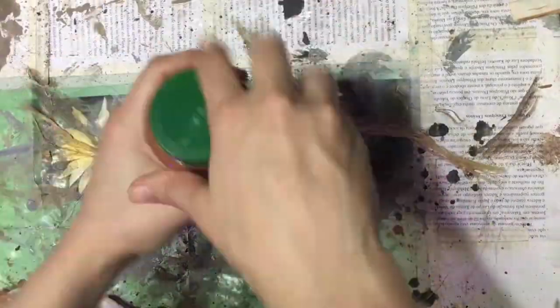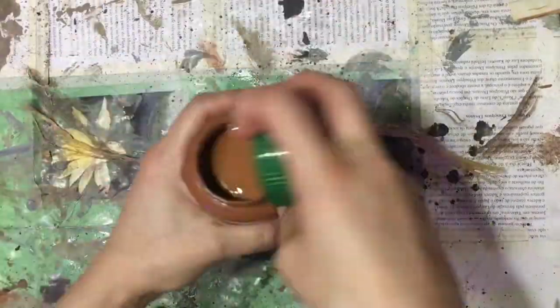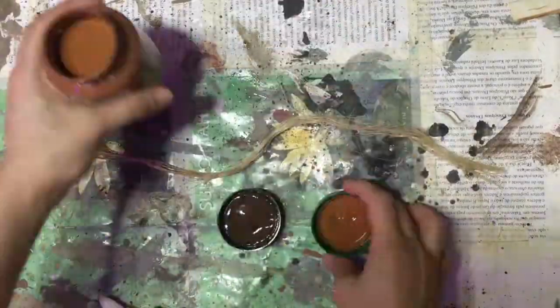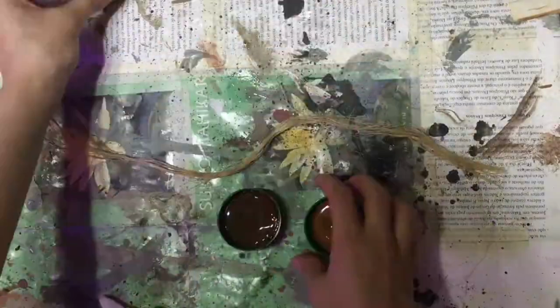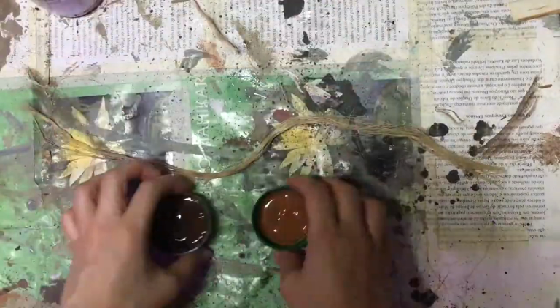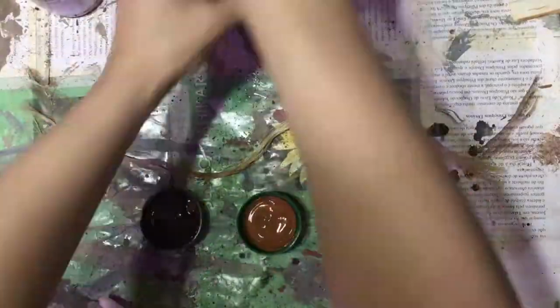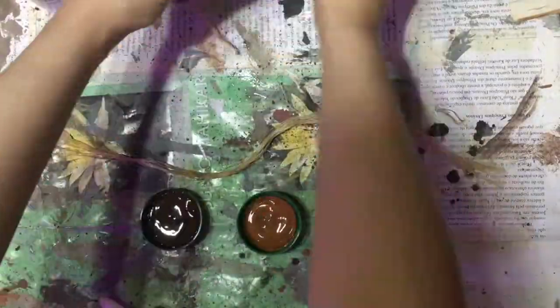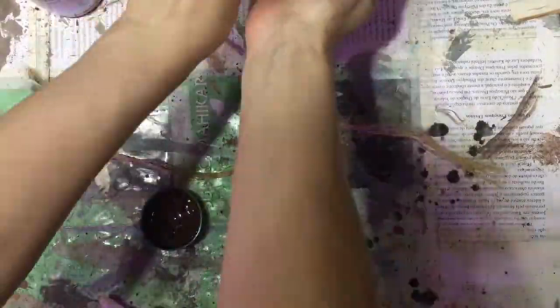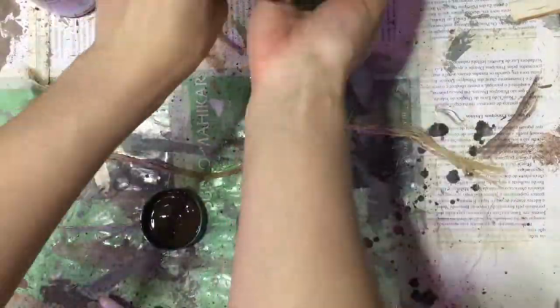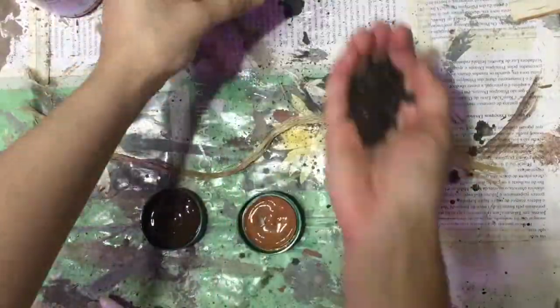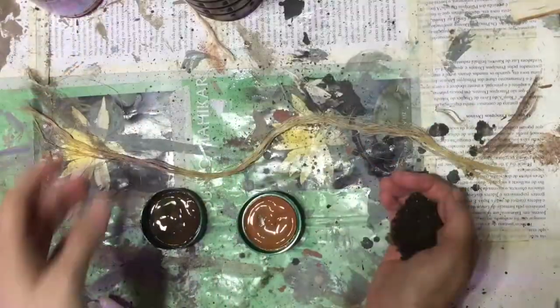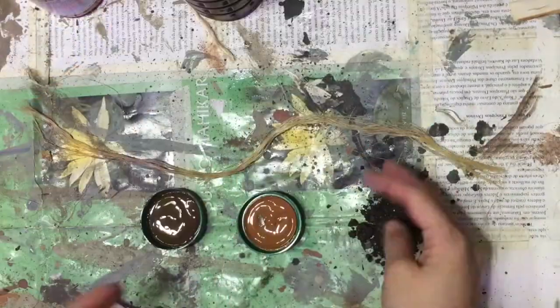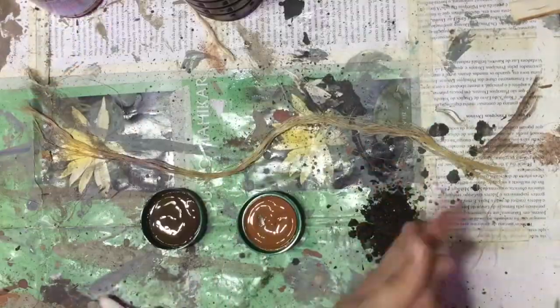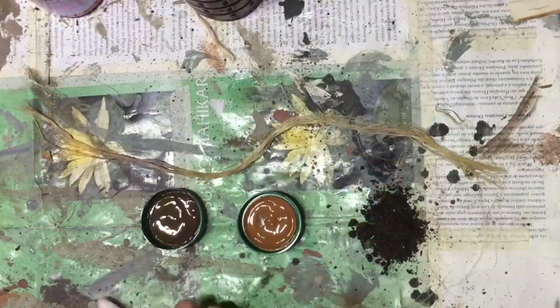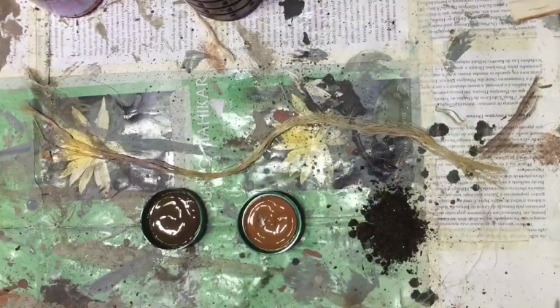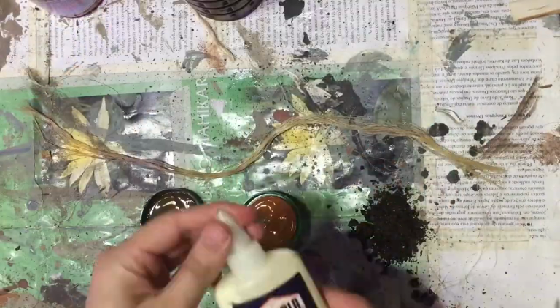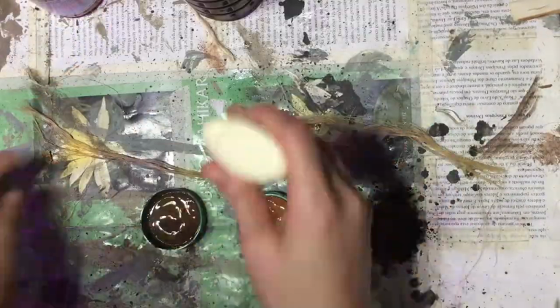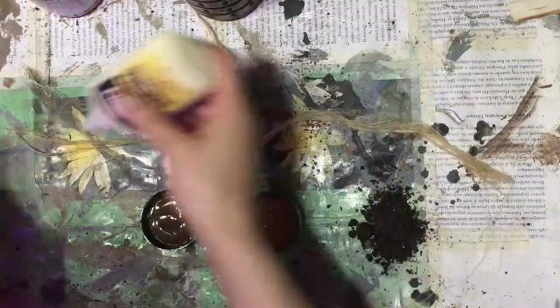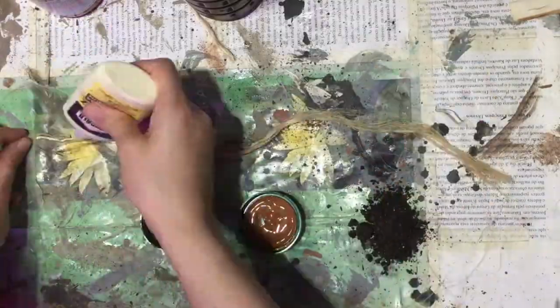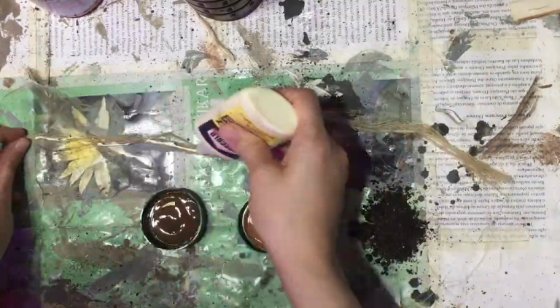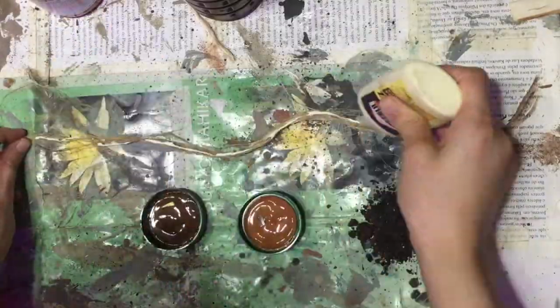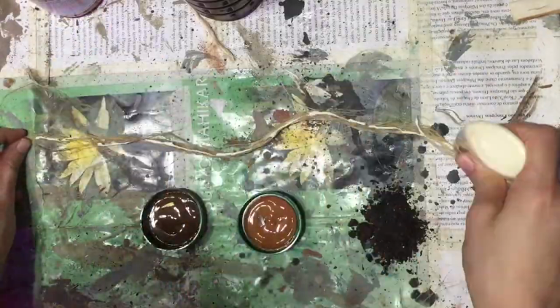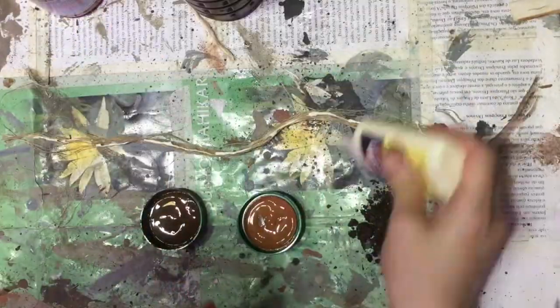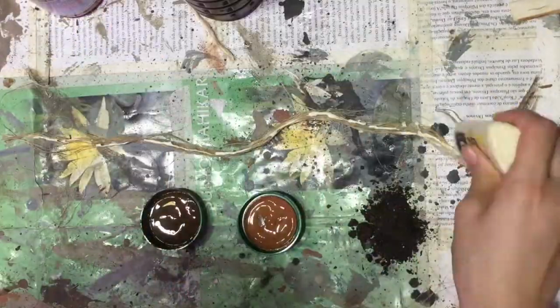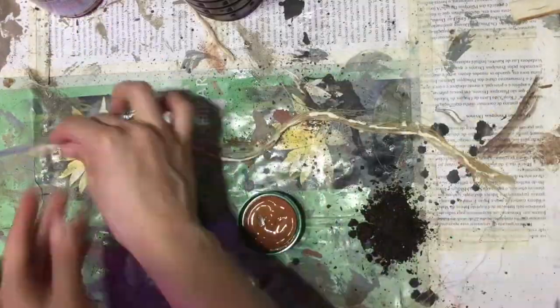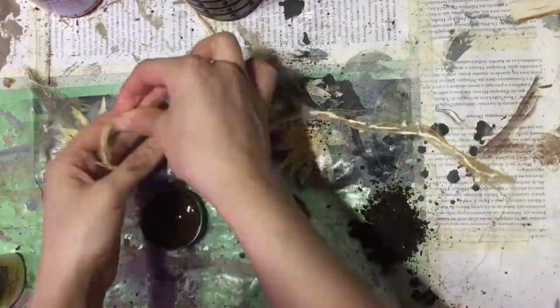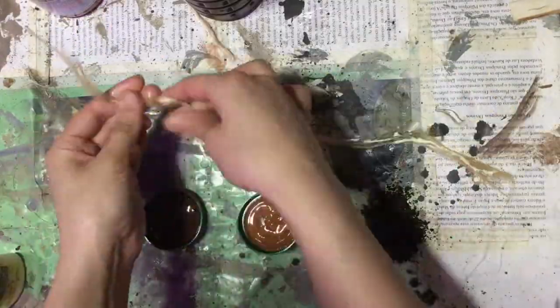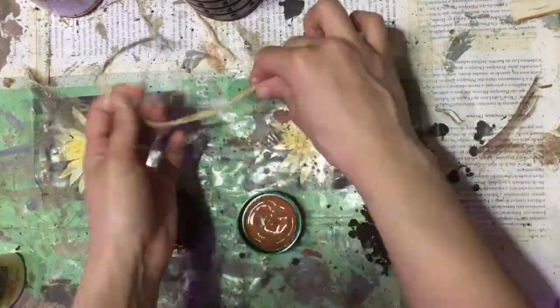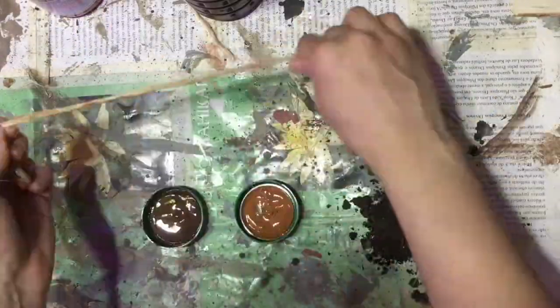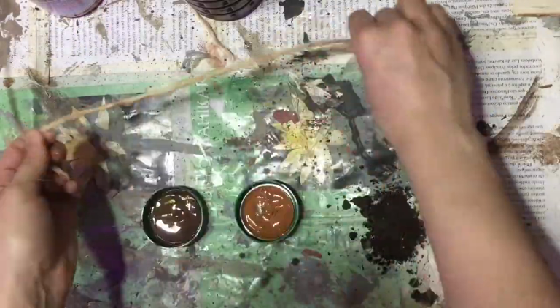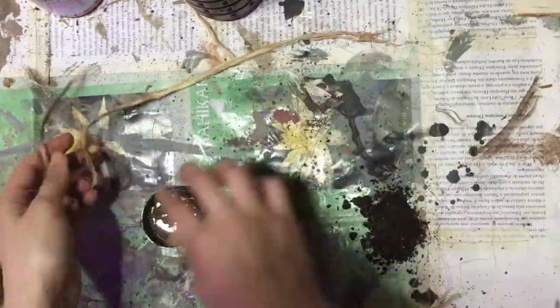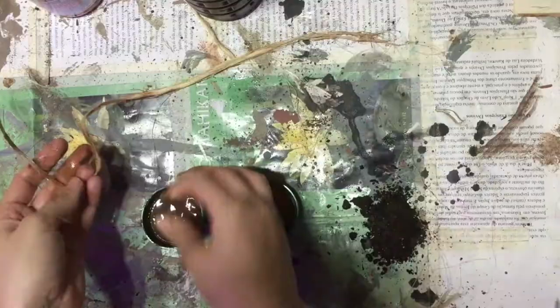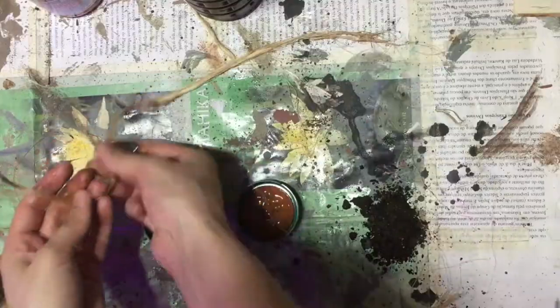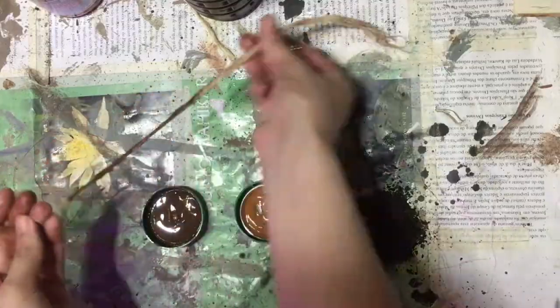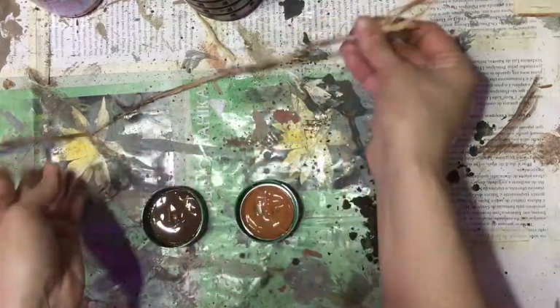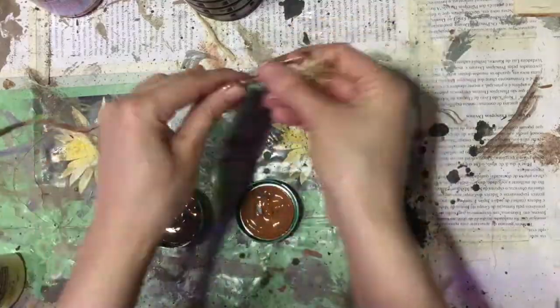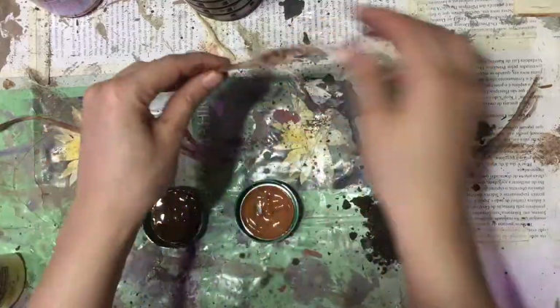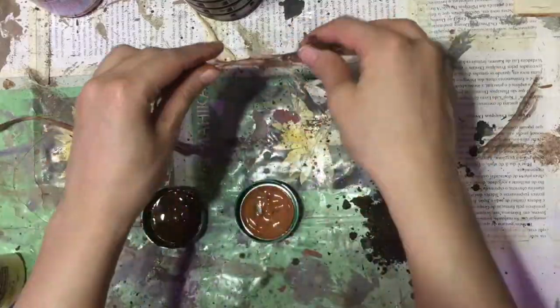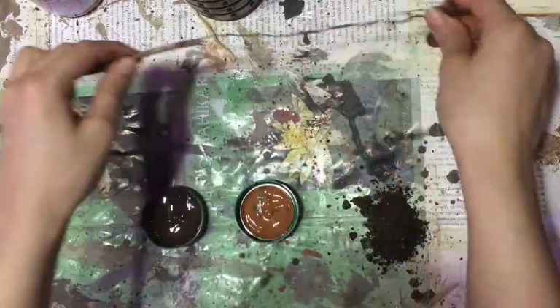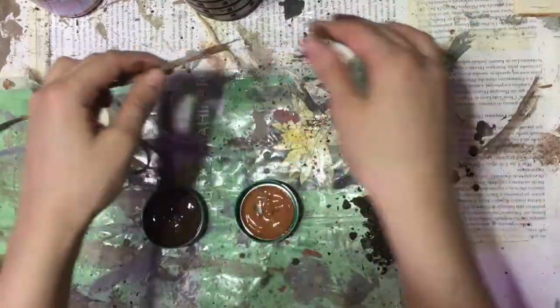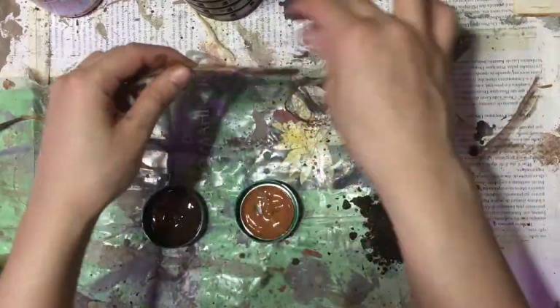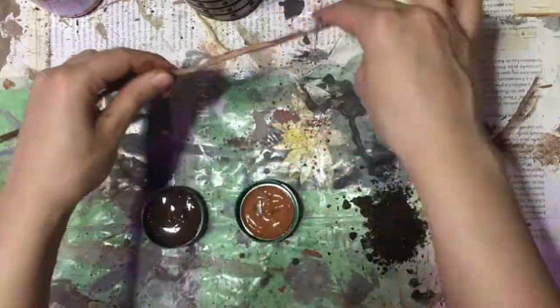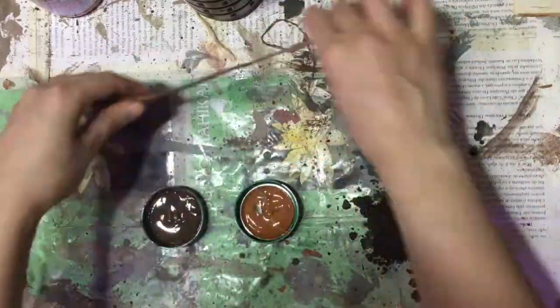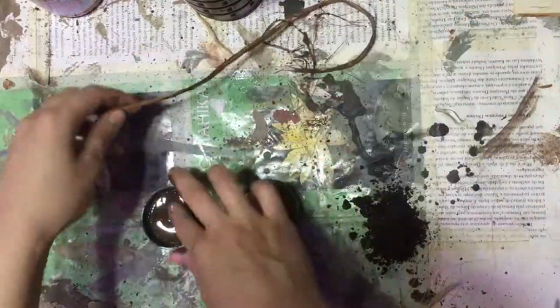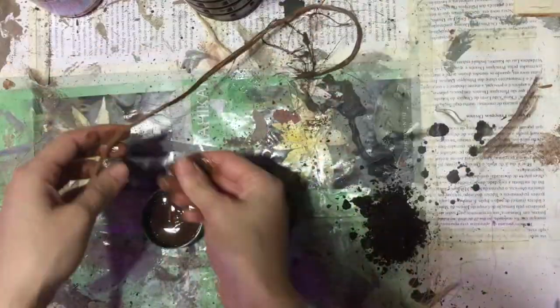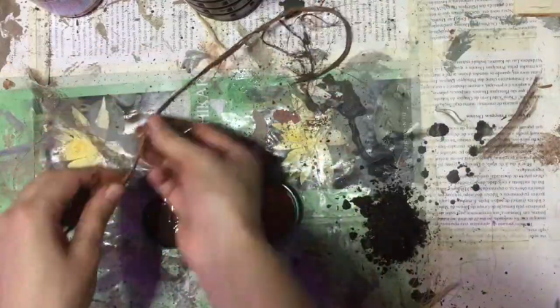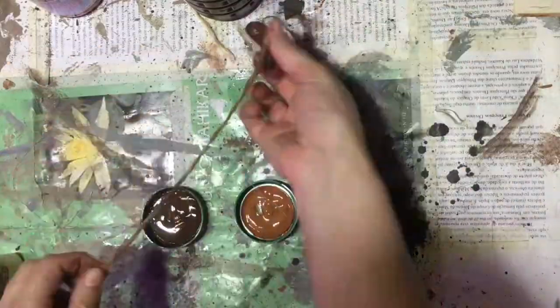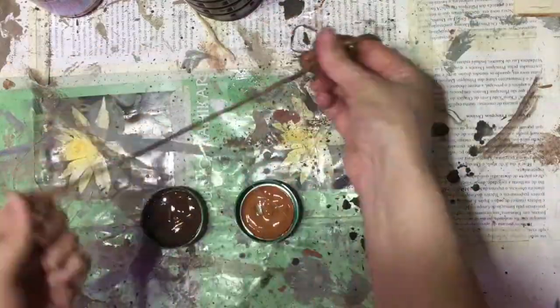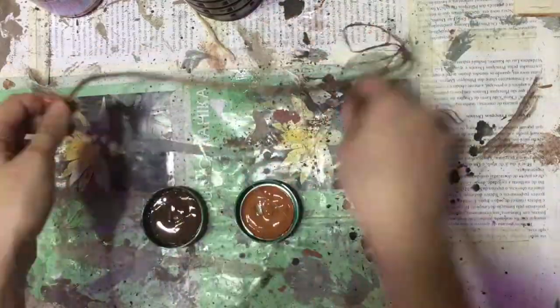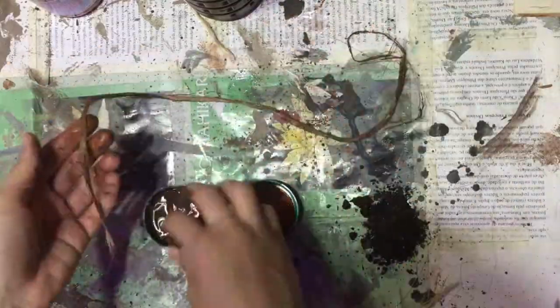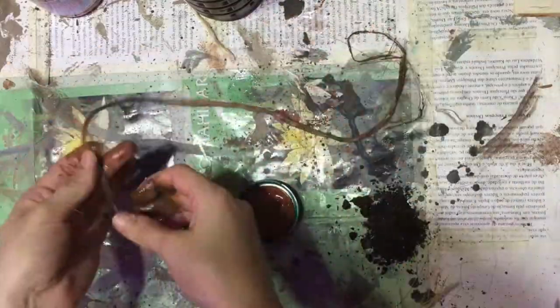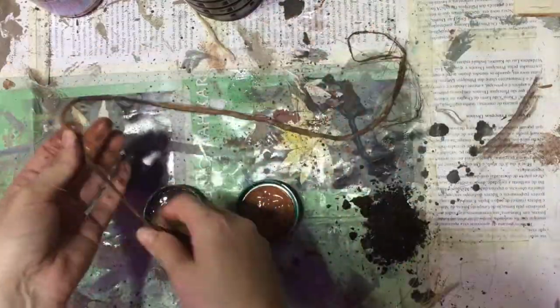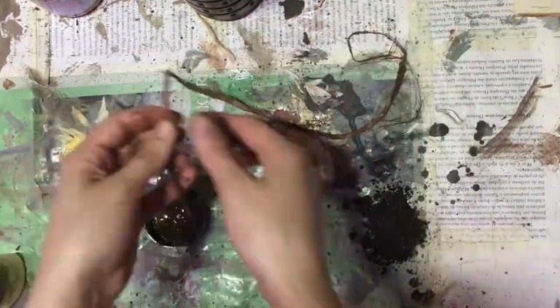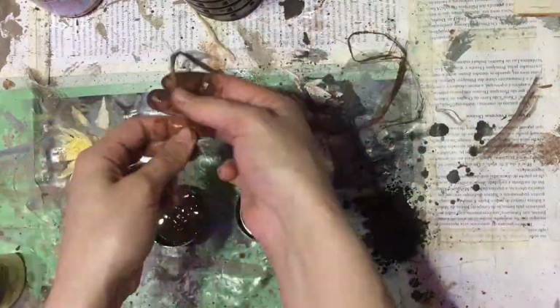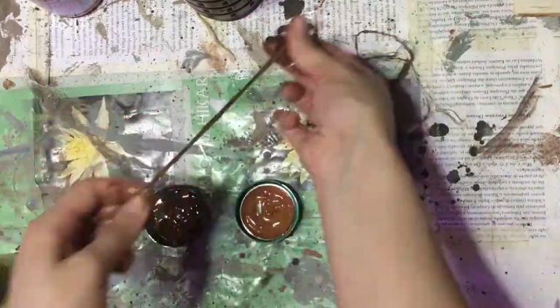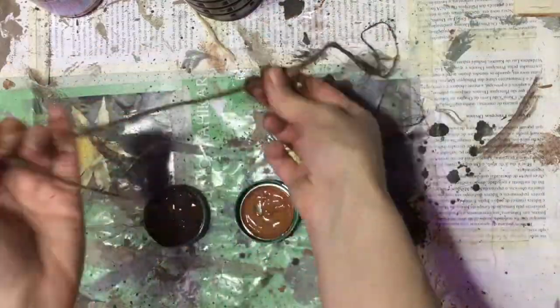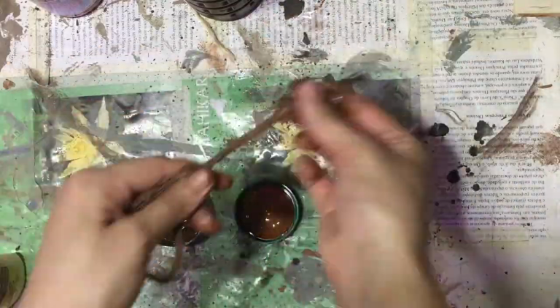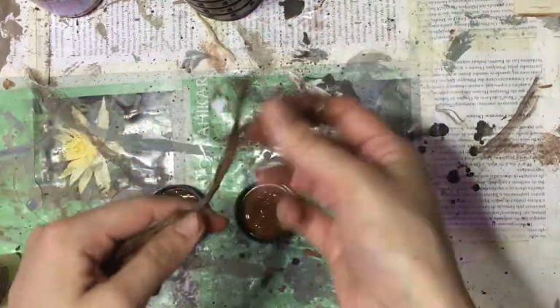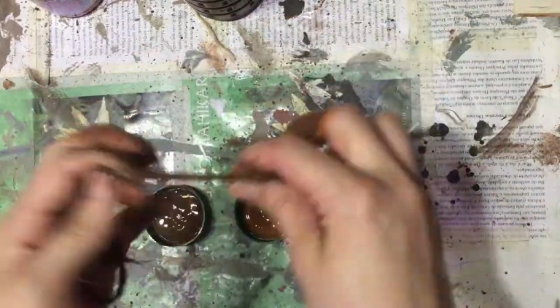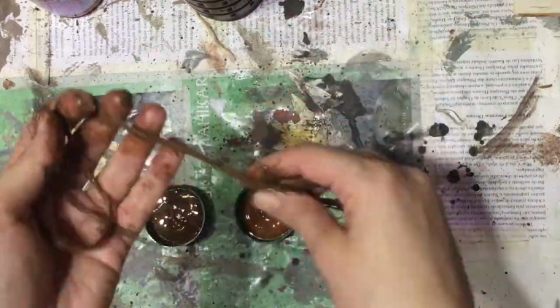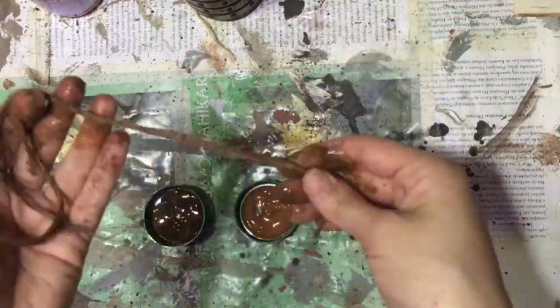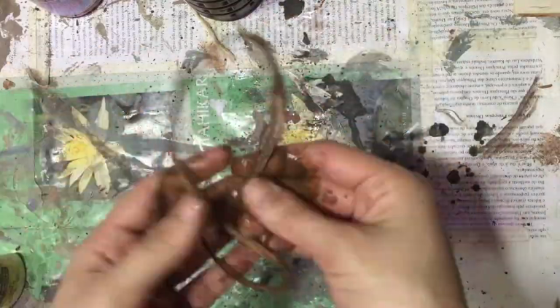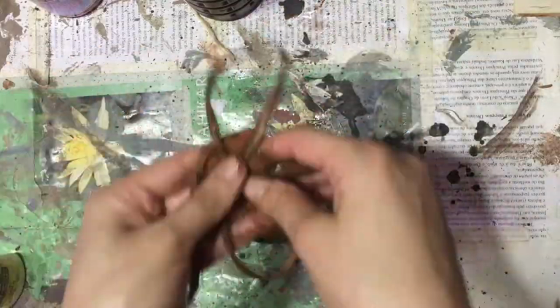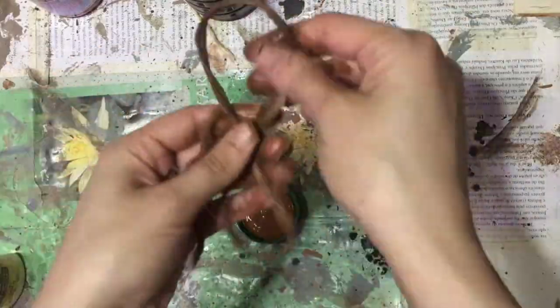Prepare your inks and some dirt. Pass glue on the piece of rope and paint your rope. I'm using two shades of brown to make it more natural.